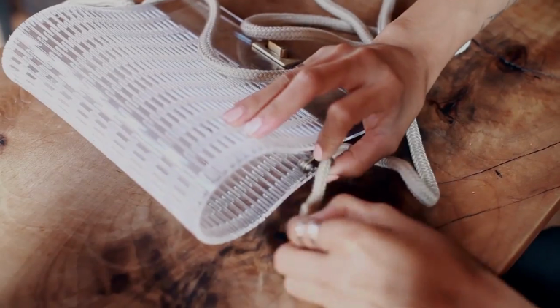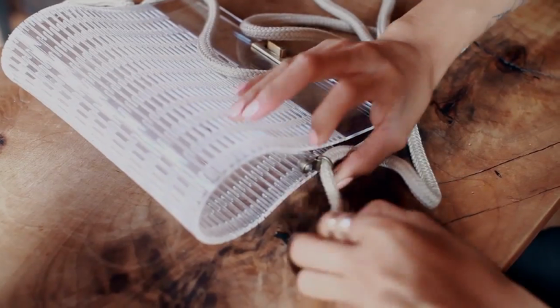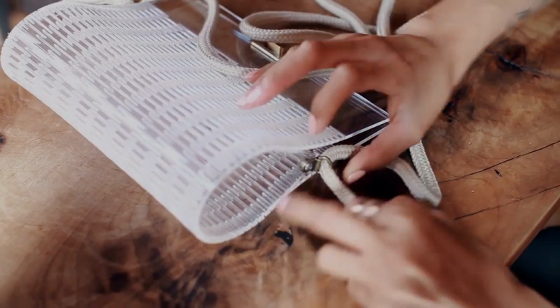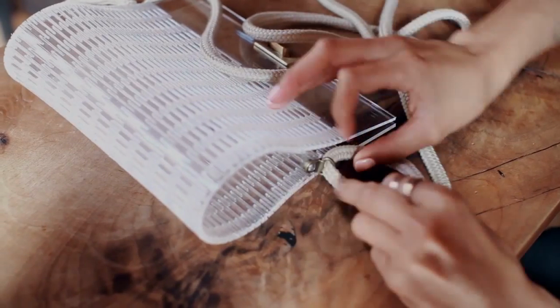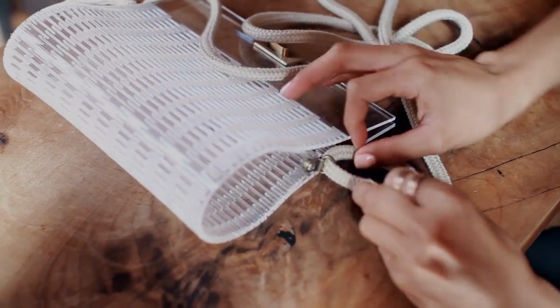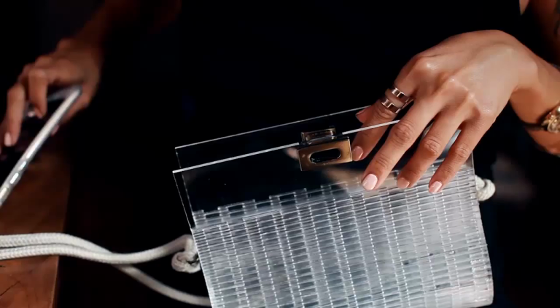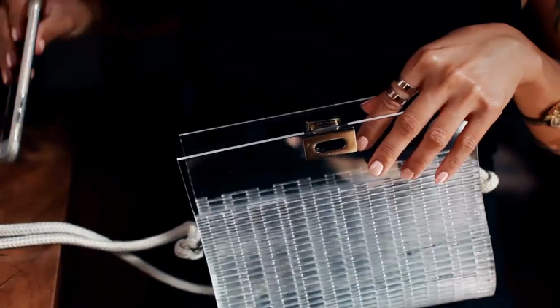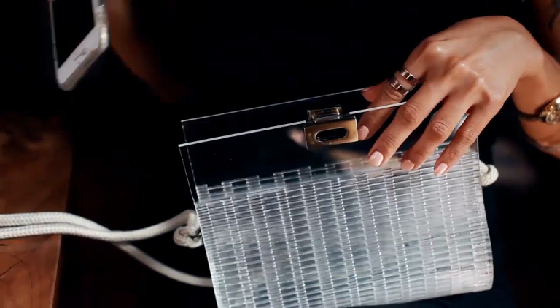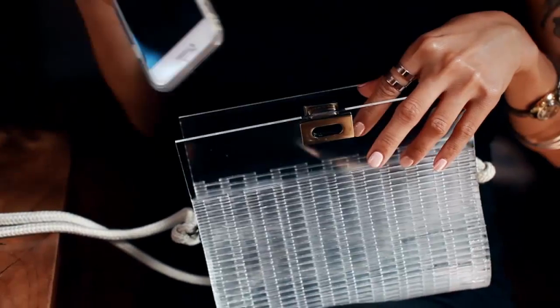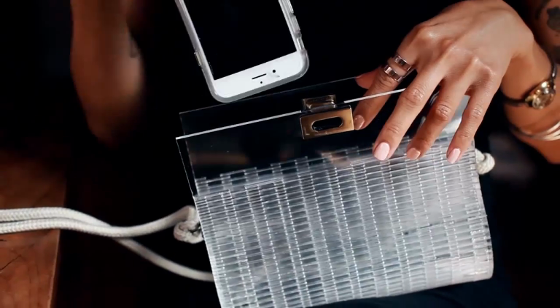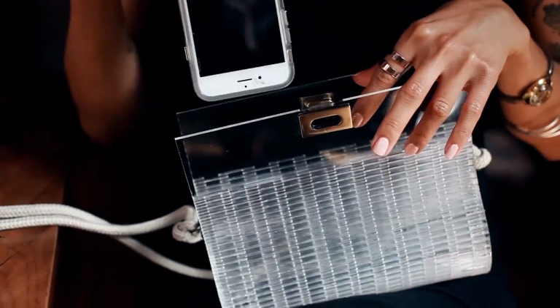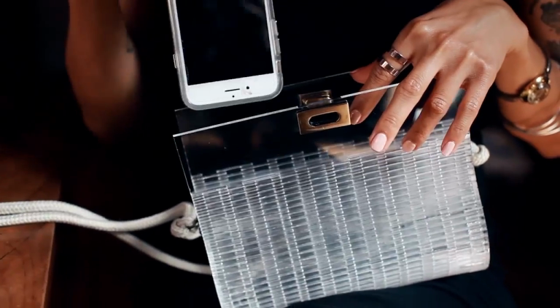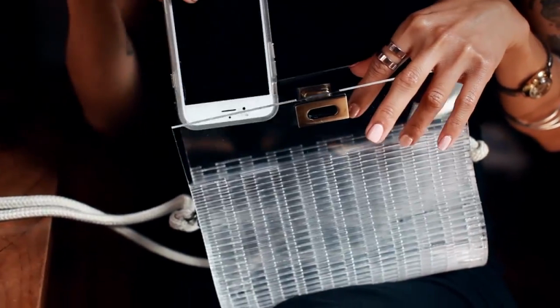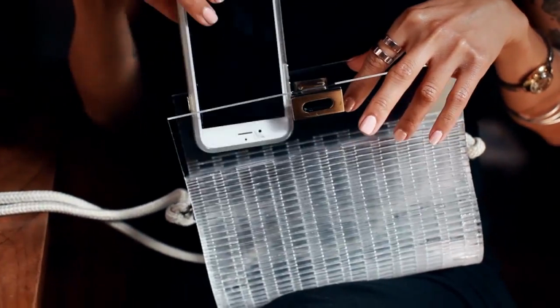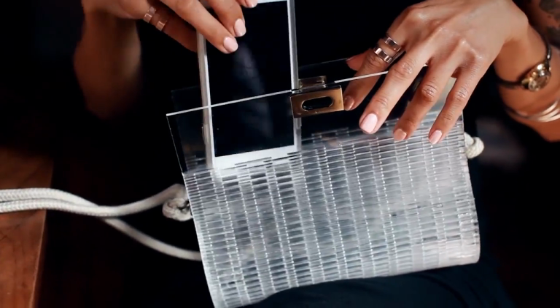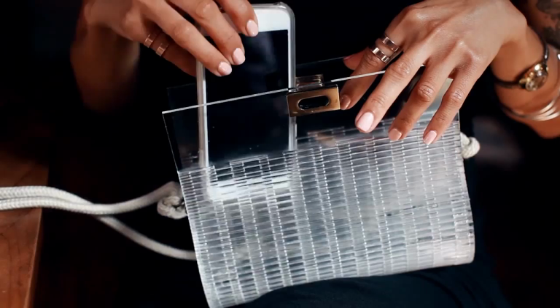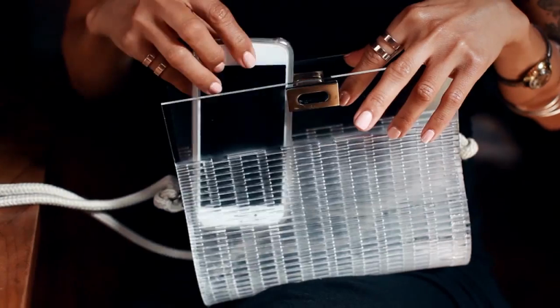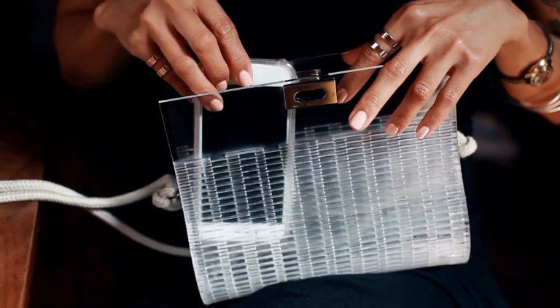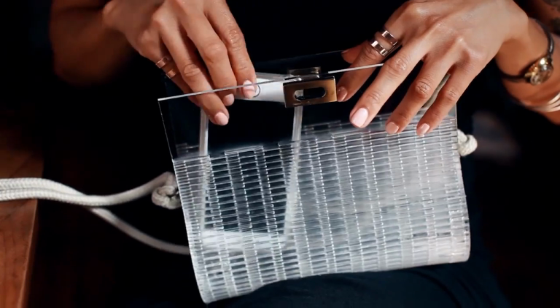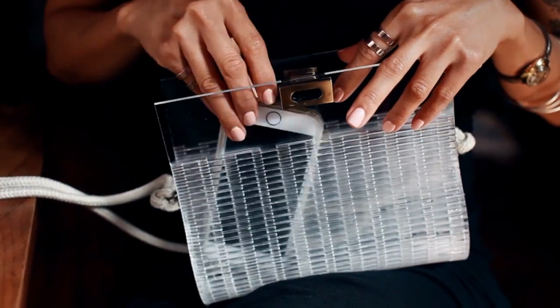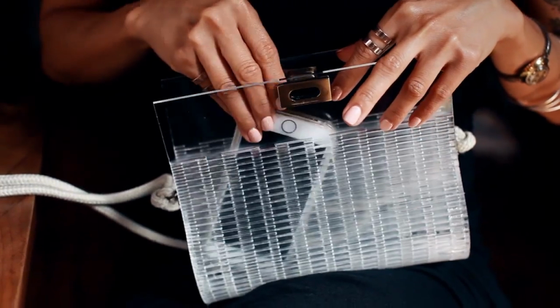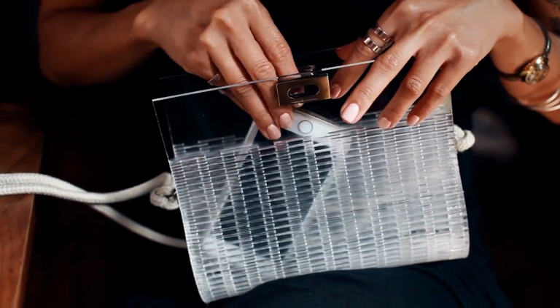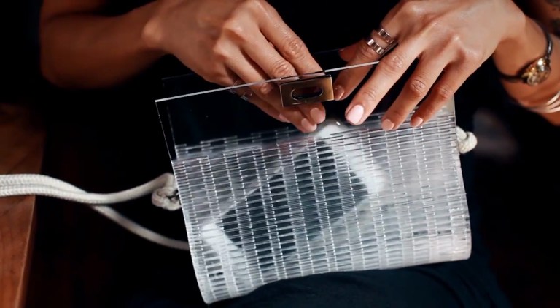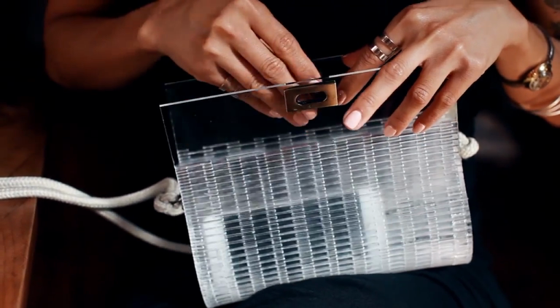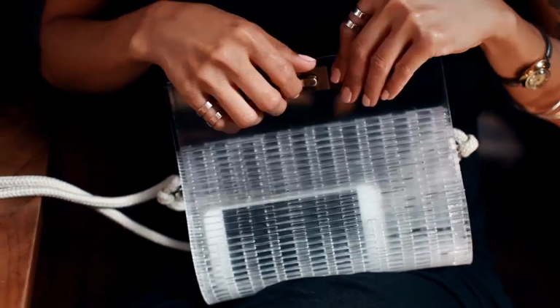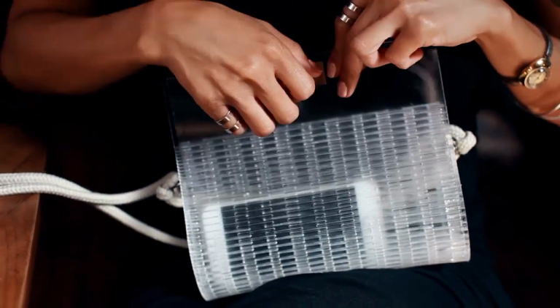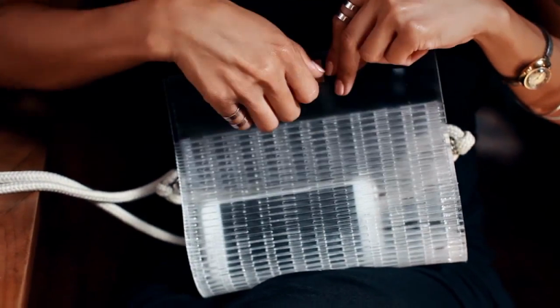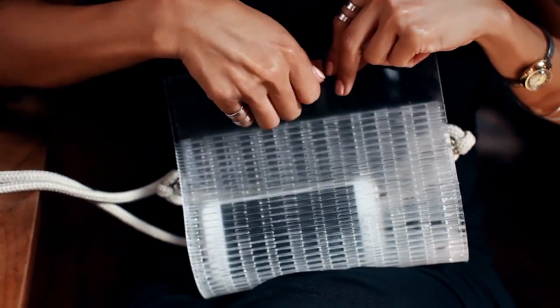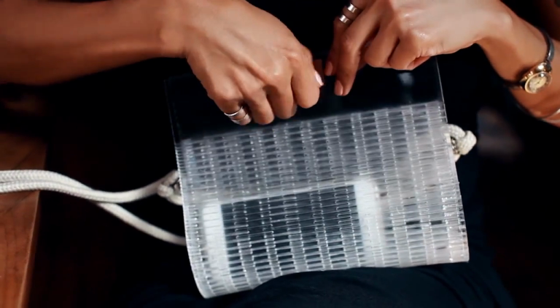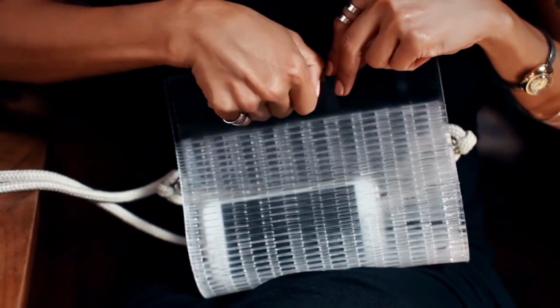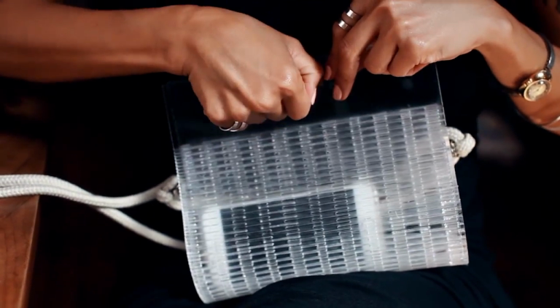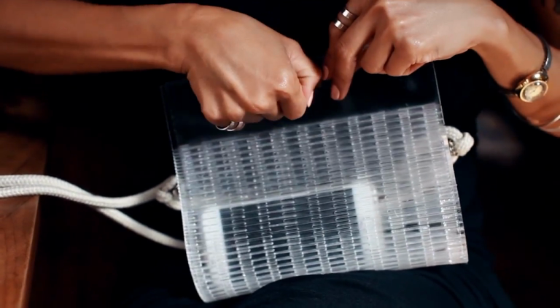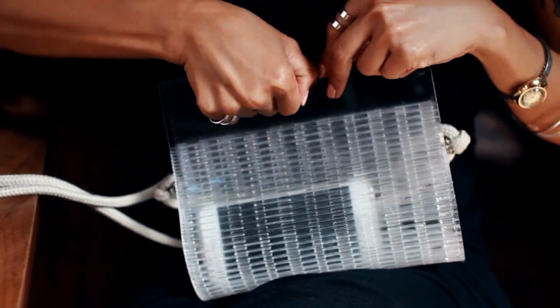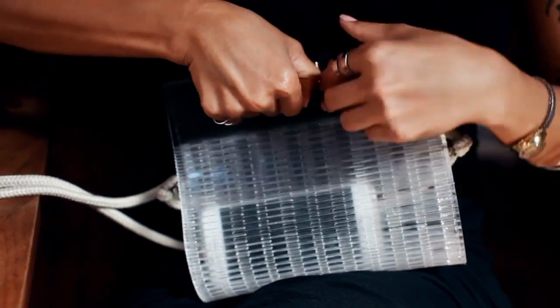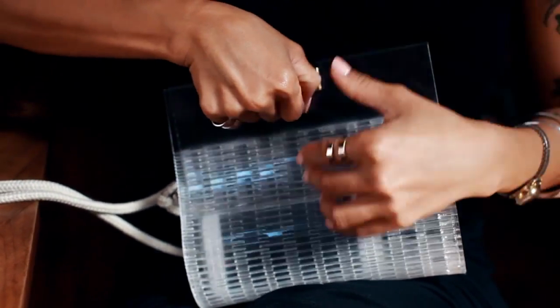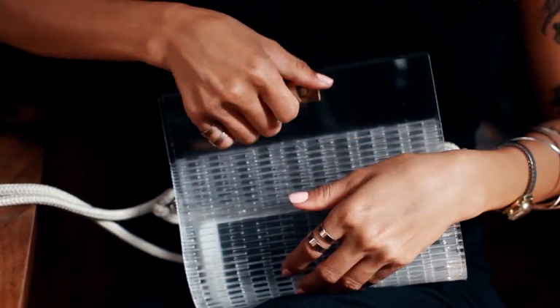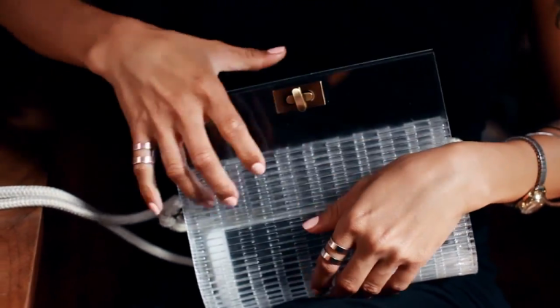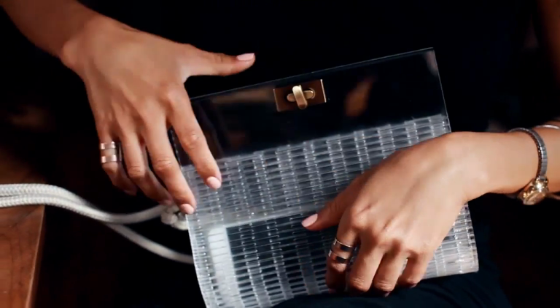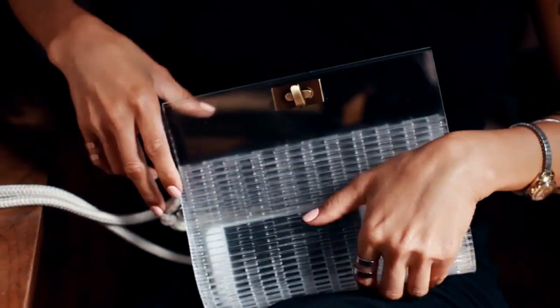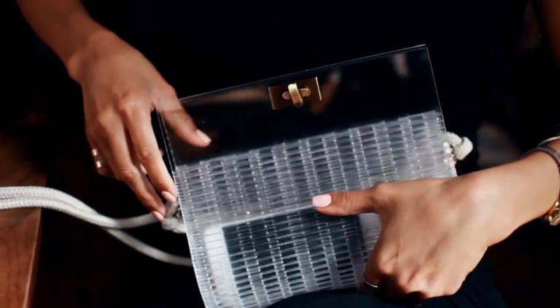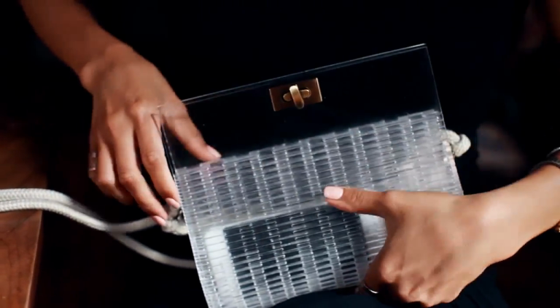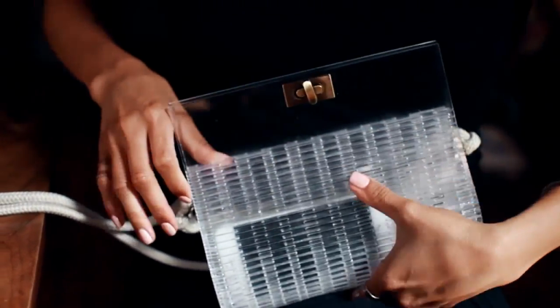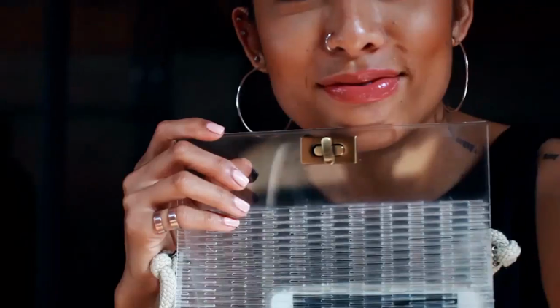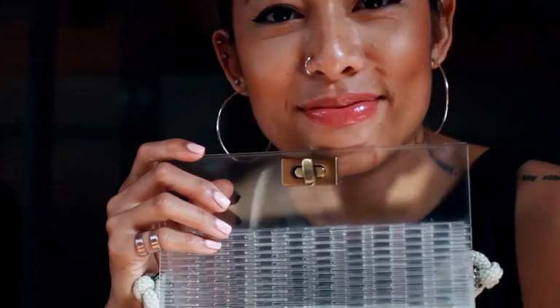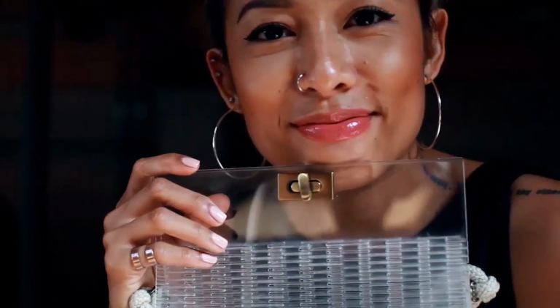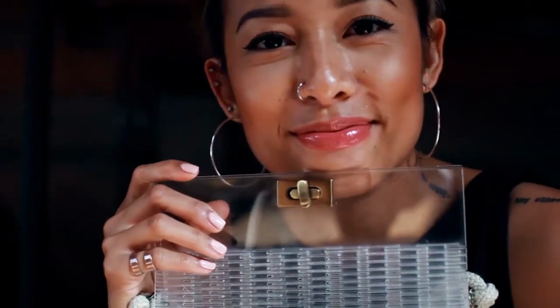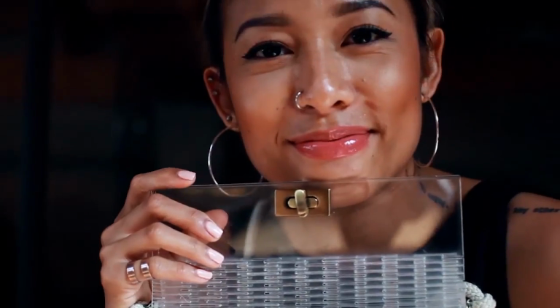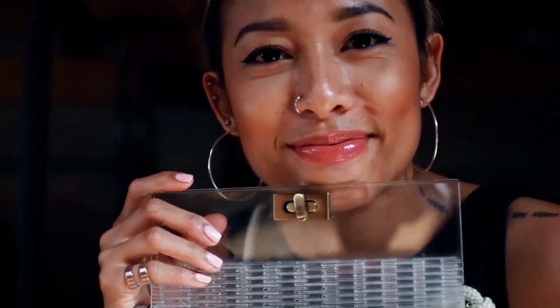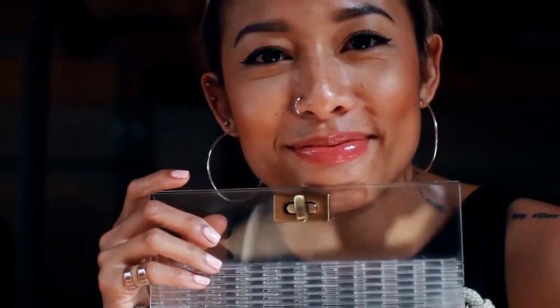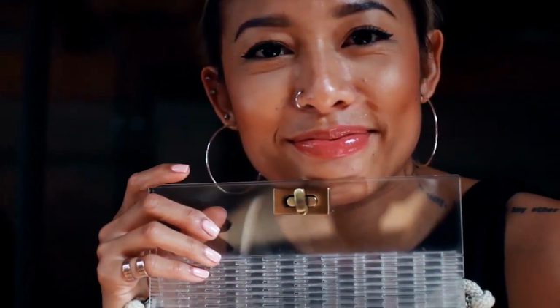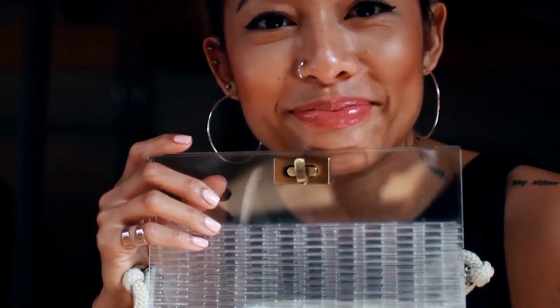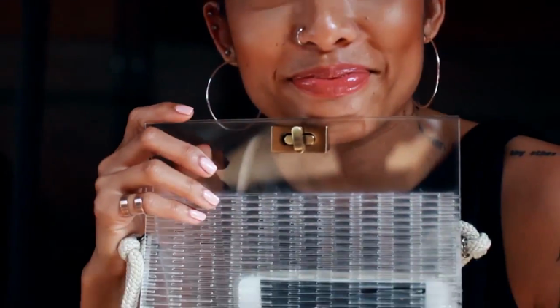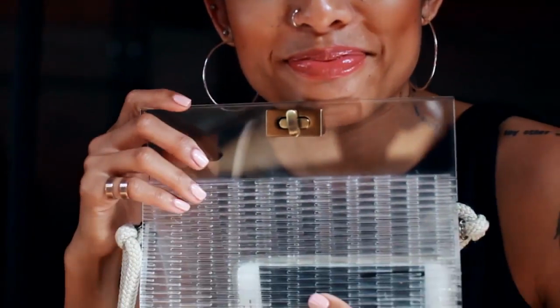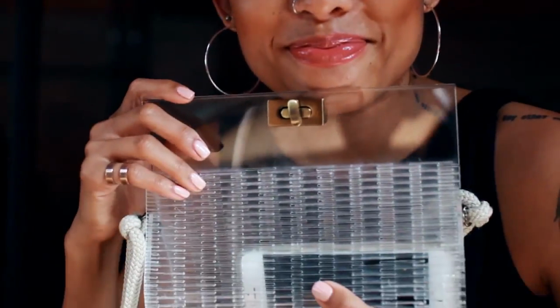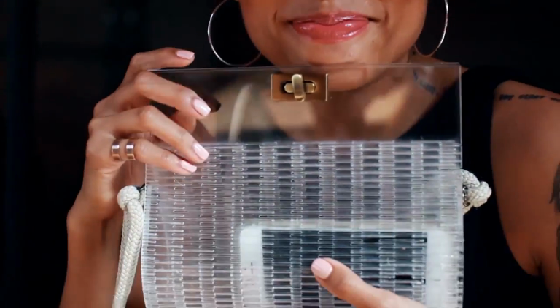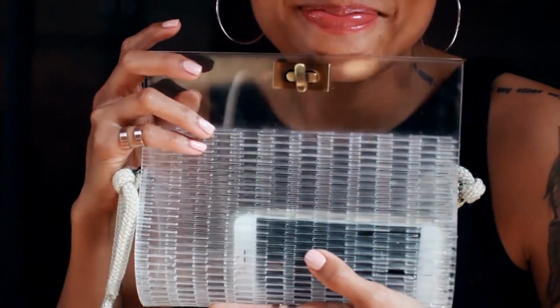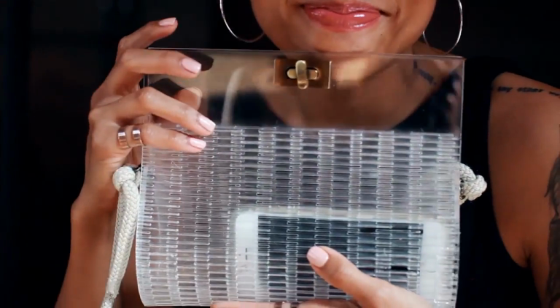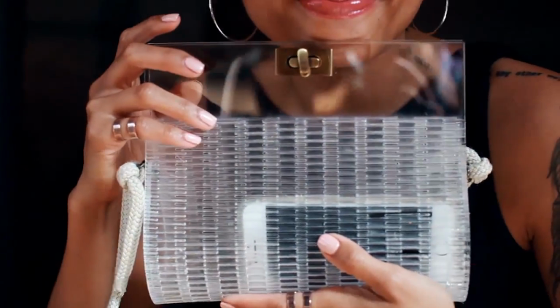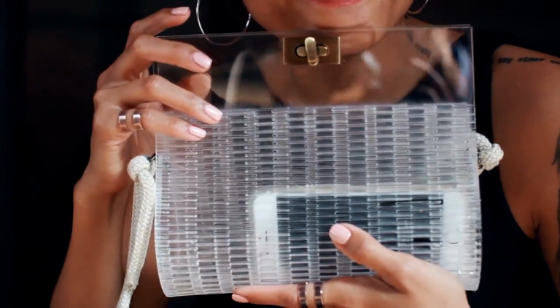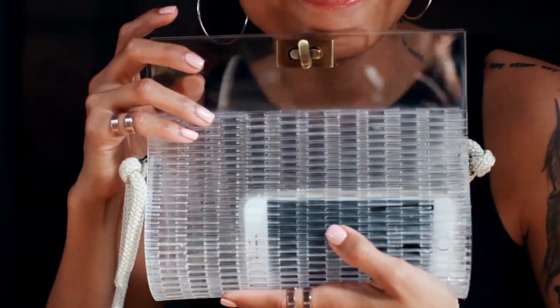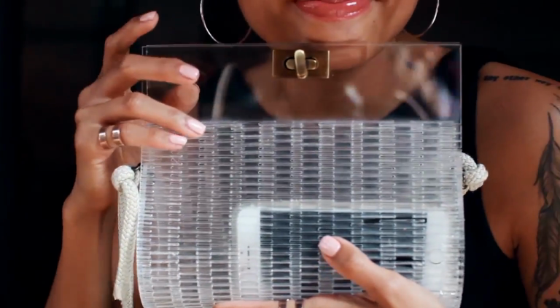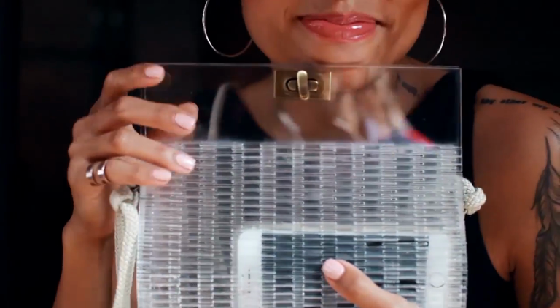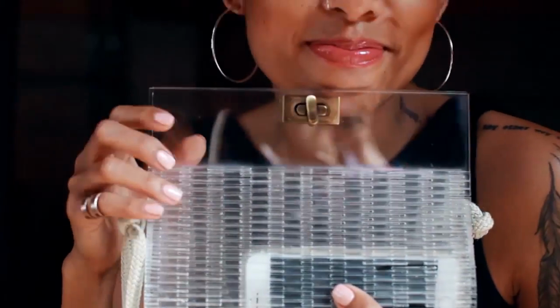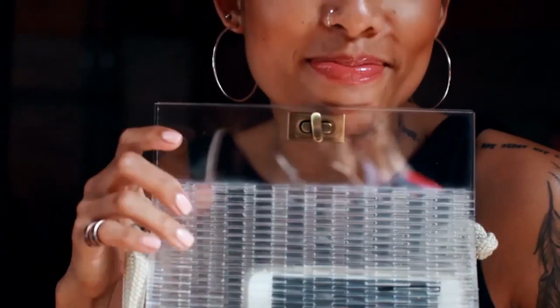And that's really it. Pretty cool, right? I'm actually really proud of the final product, so I'm excited to style this in my future posts.